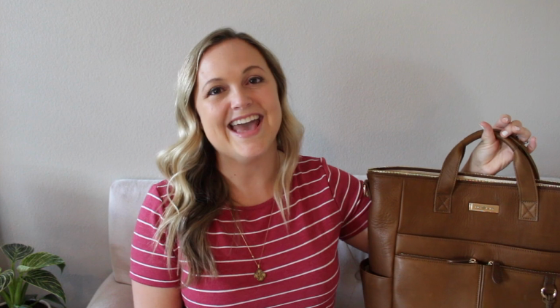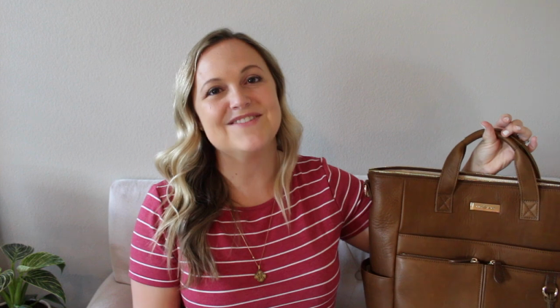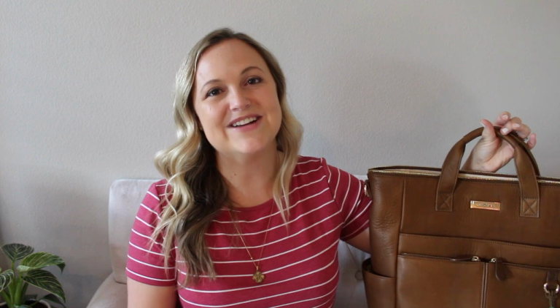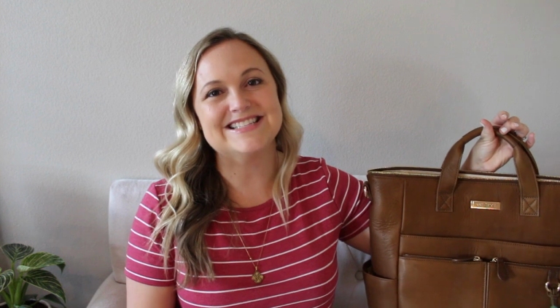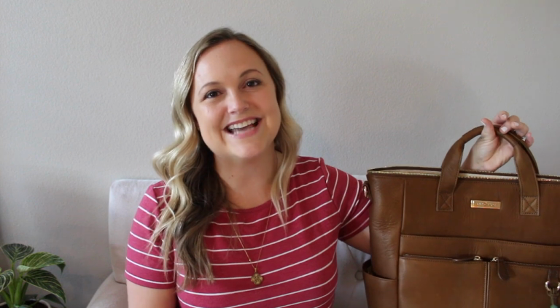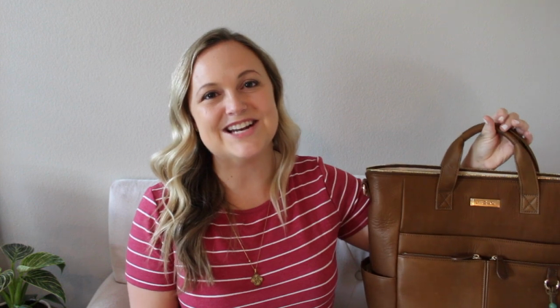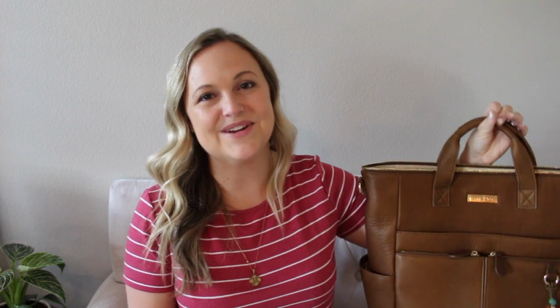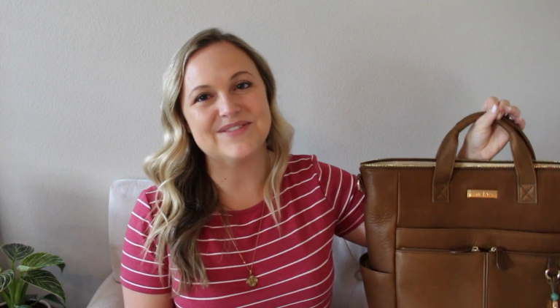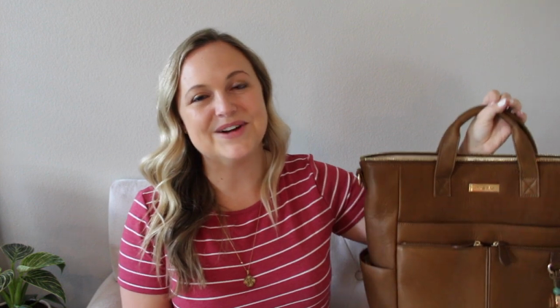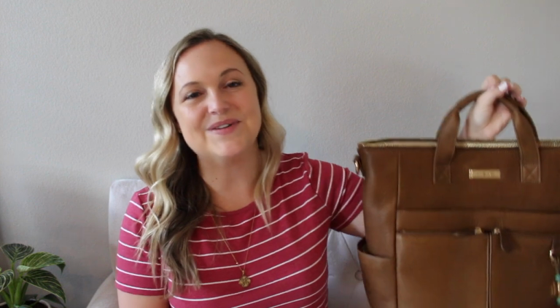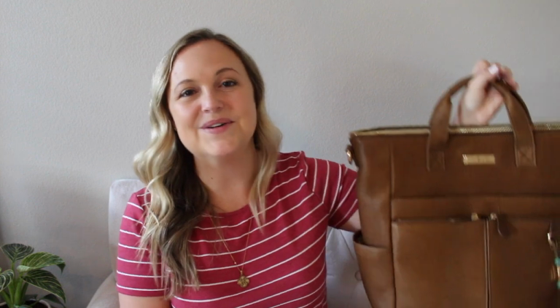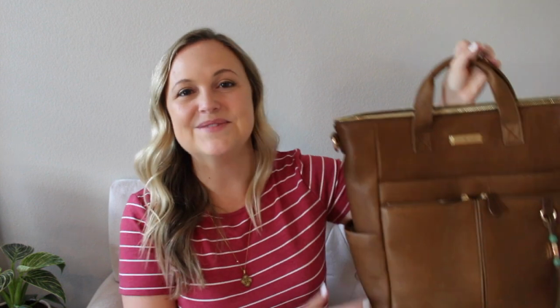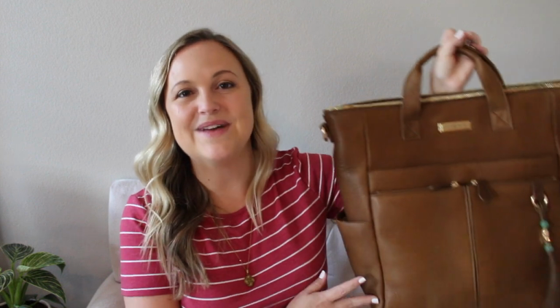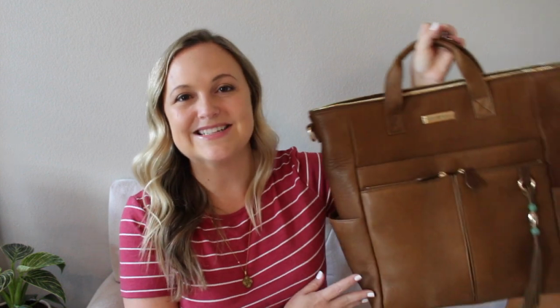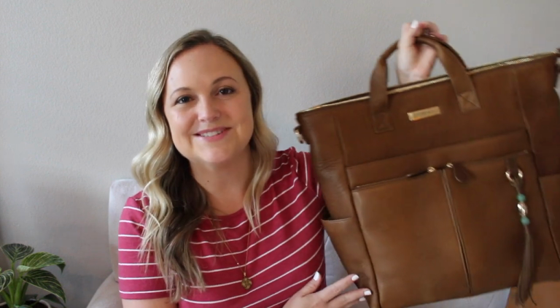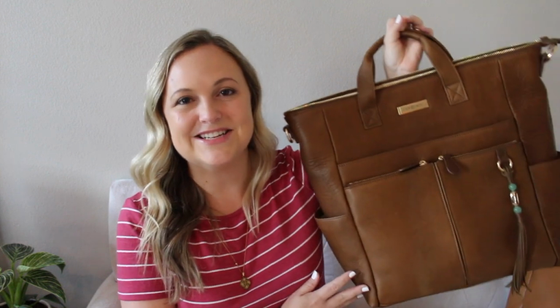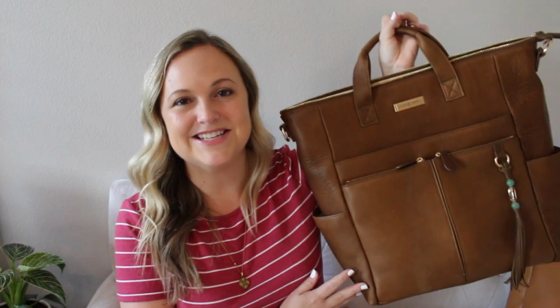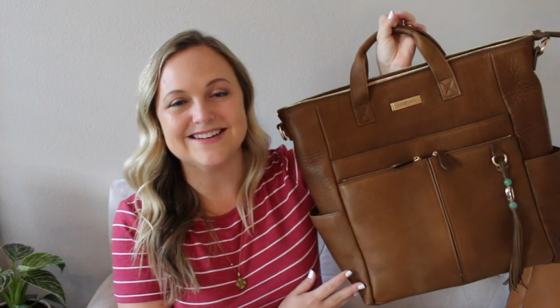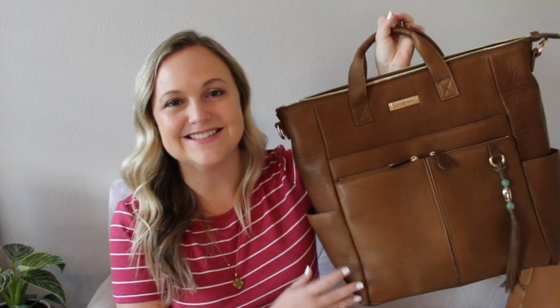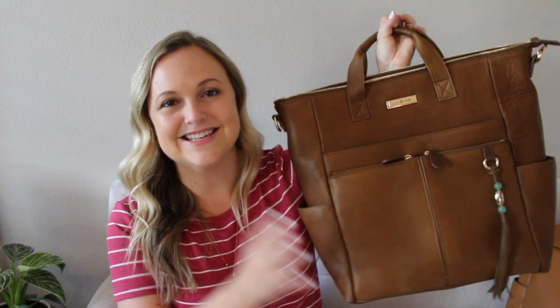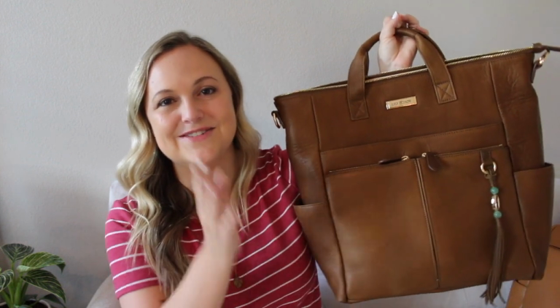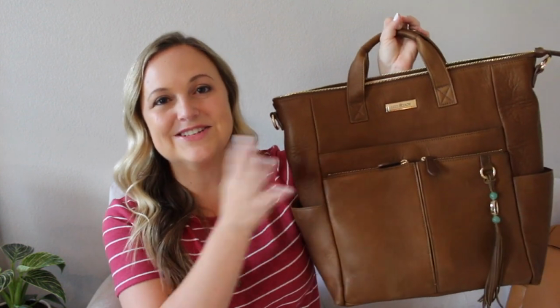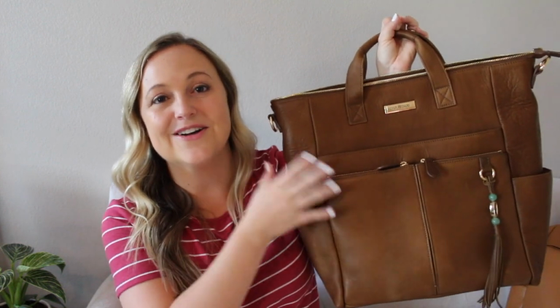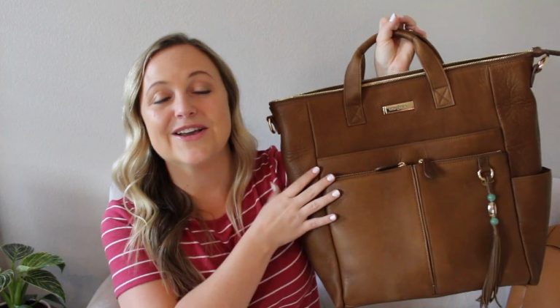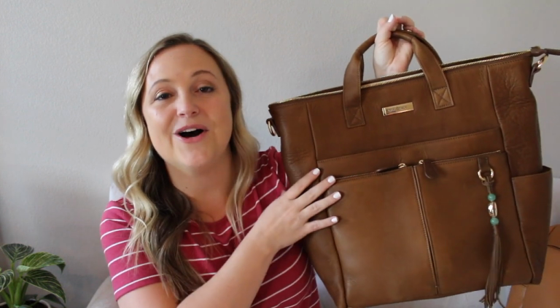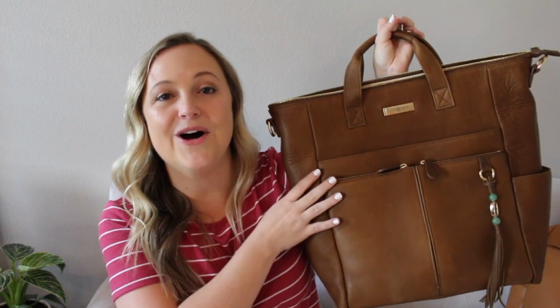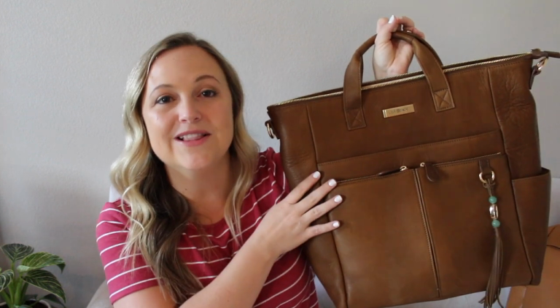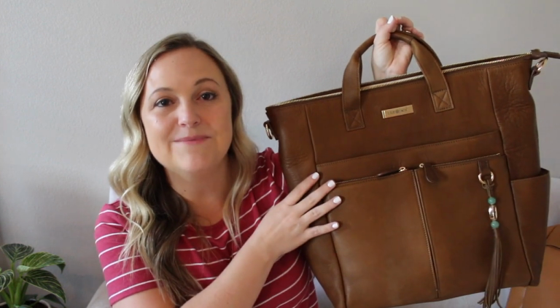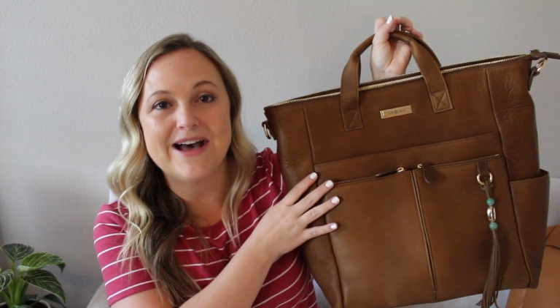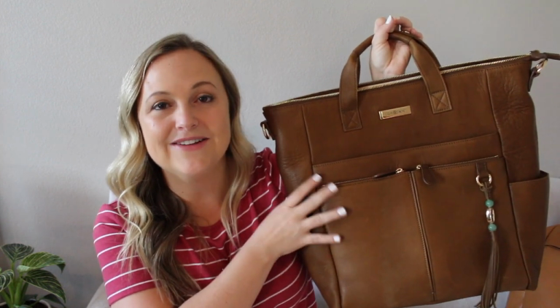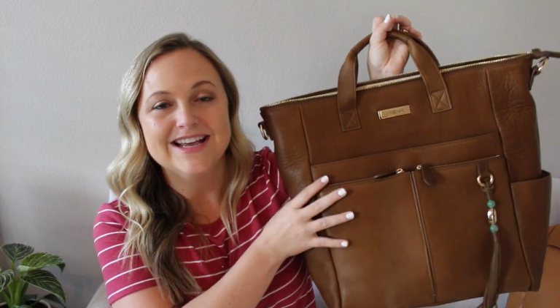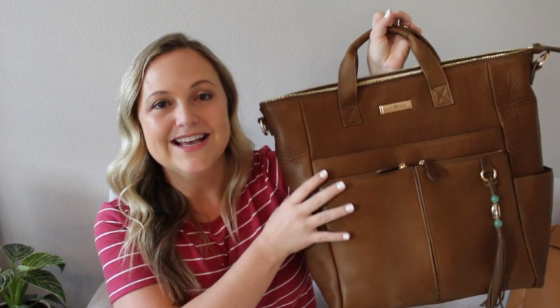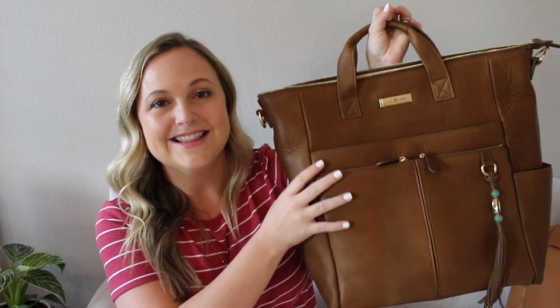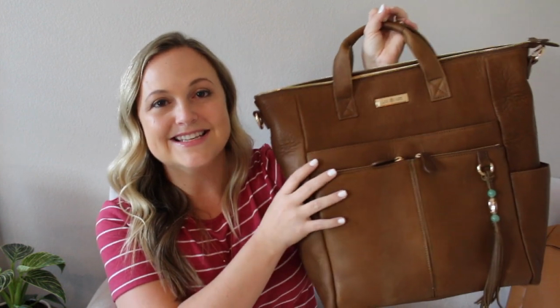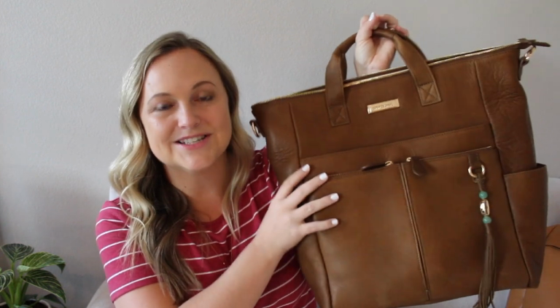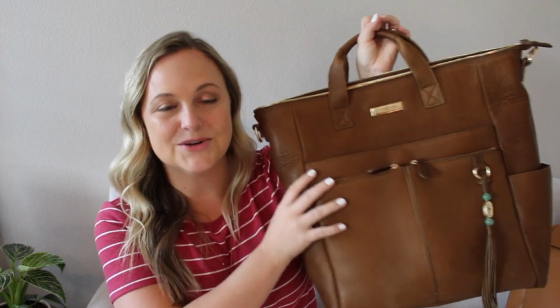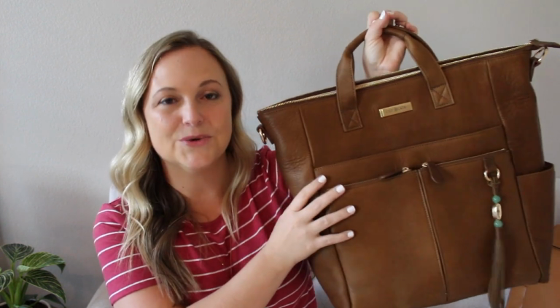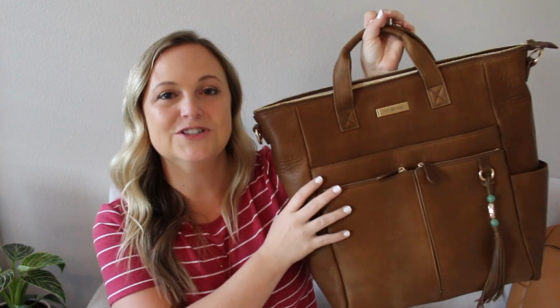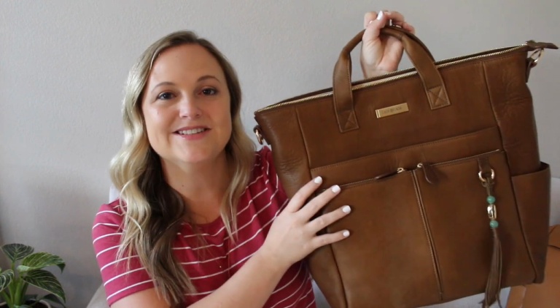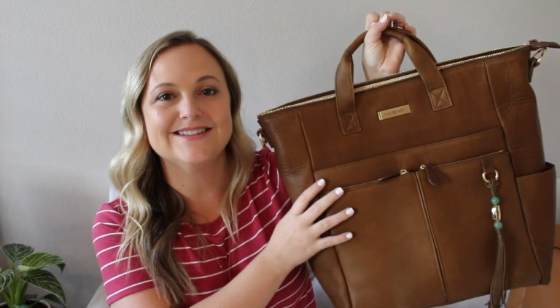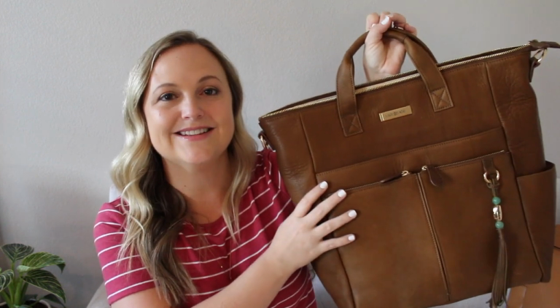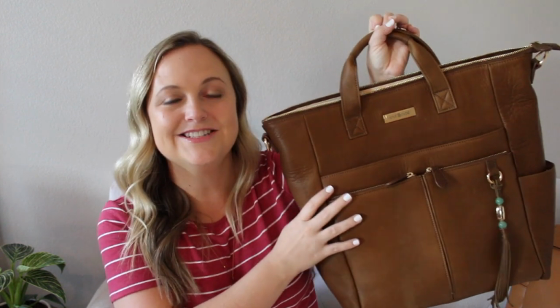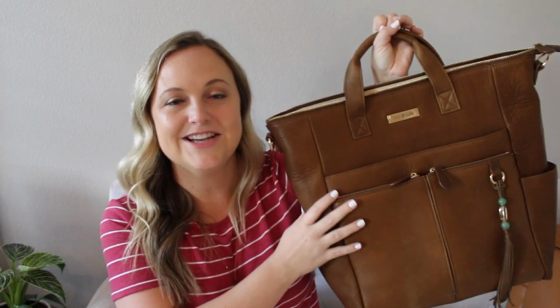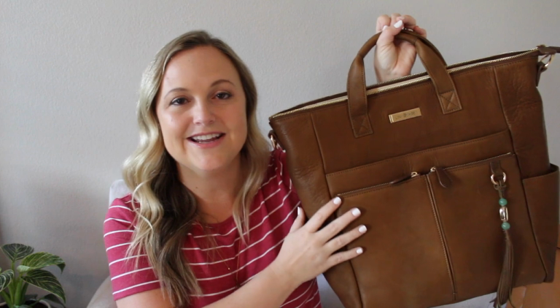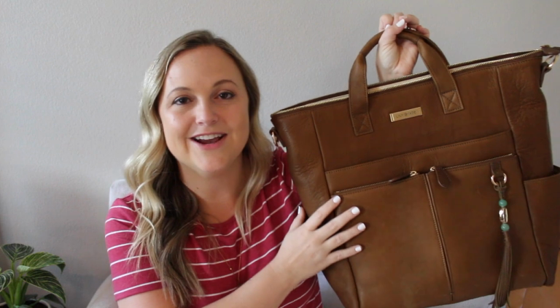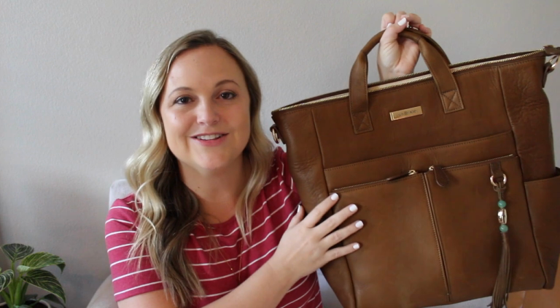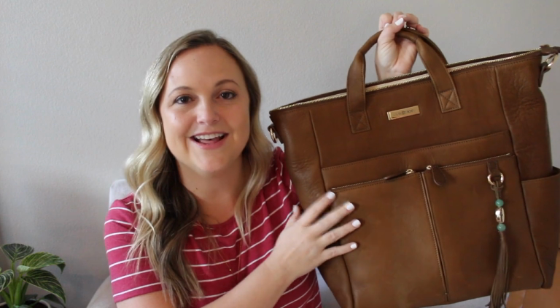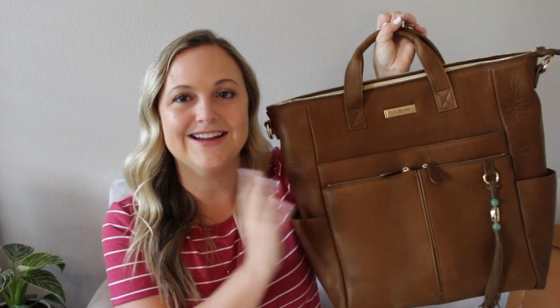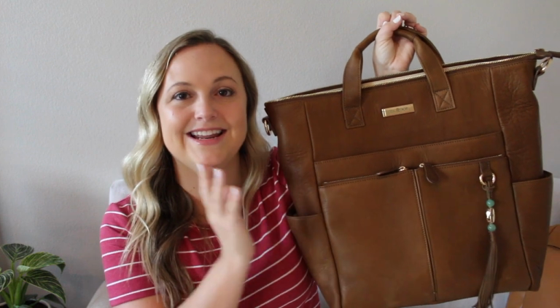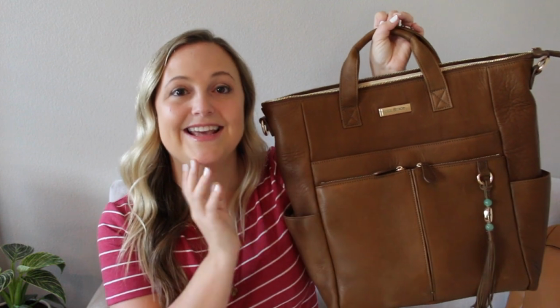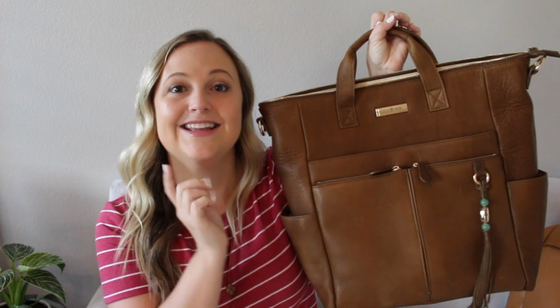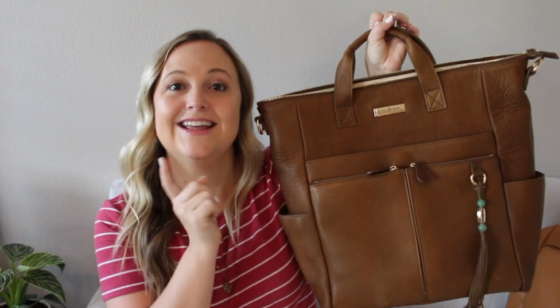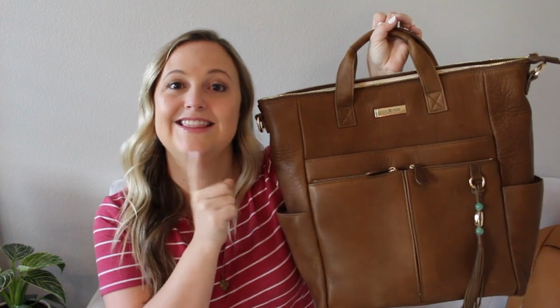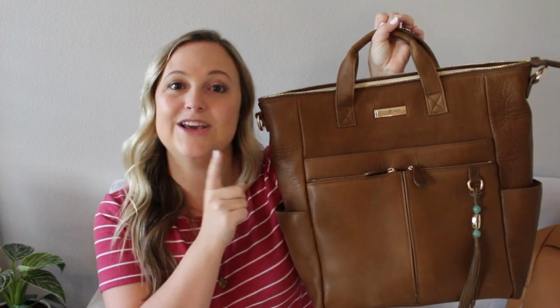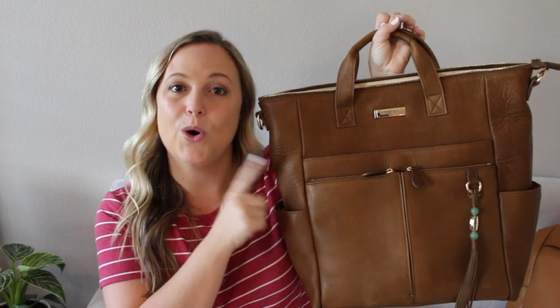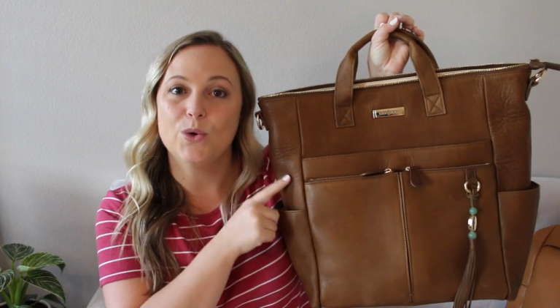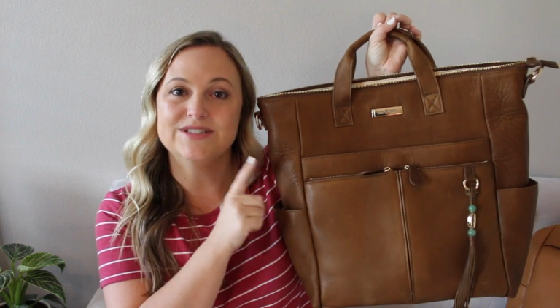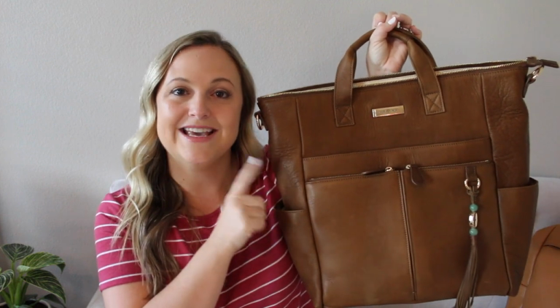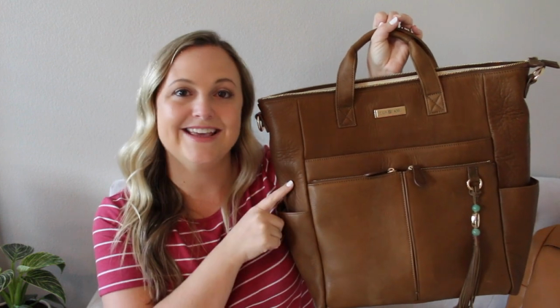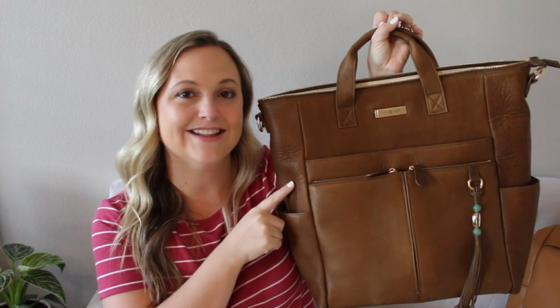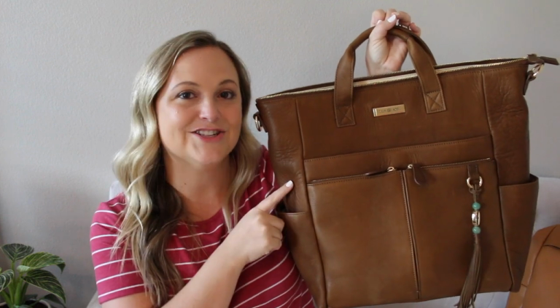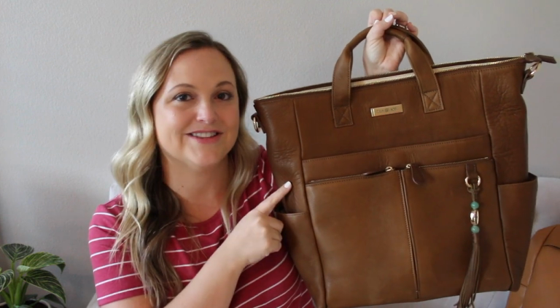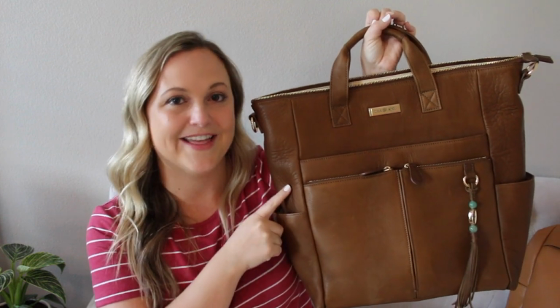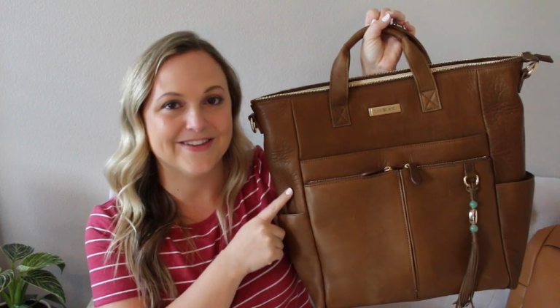Hey friends, Gator Mom here. Welcome back to my channel. Today we're talking all about this gorgeous Lily Jade Caroline in the Old English leather.